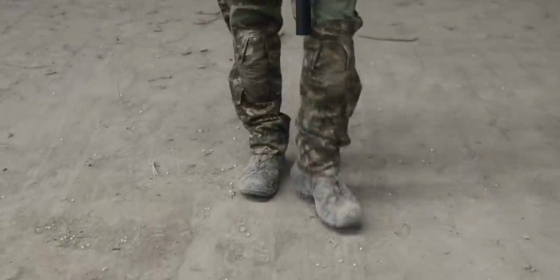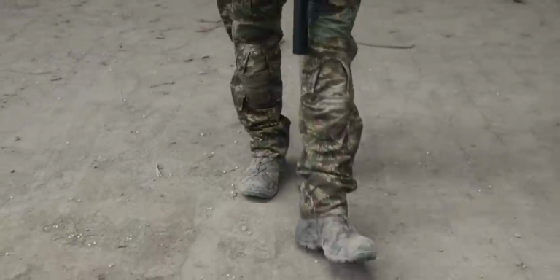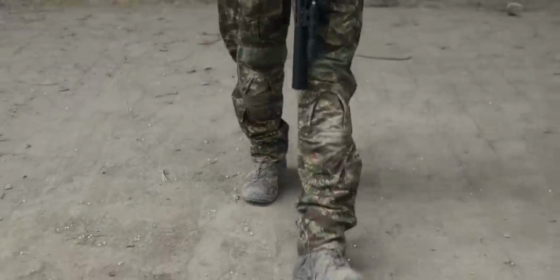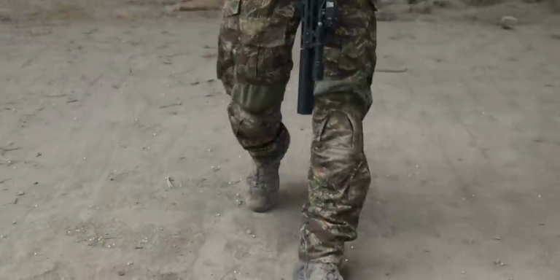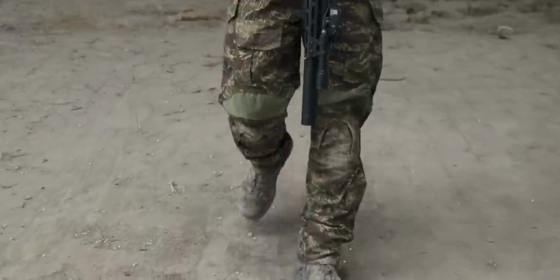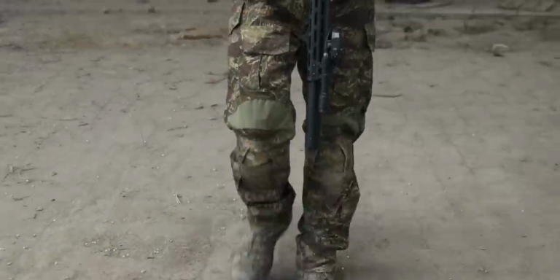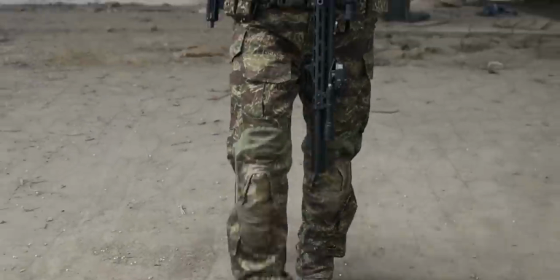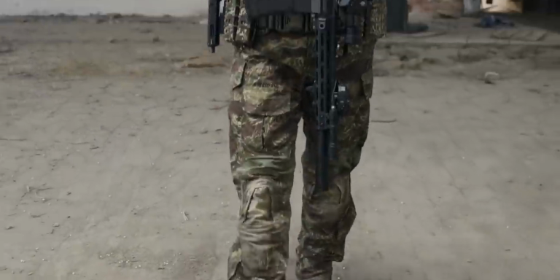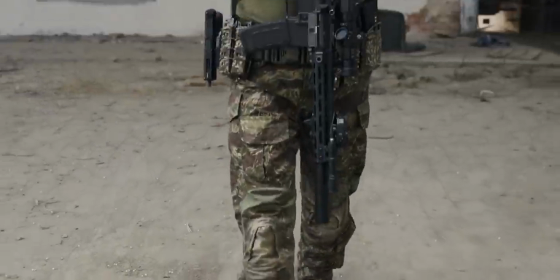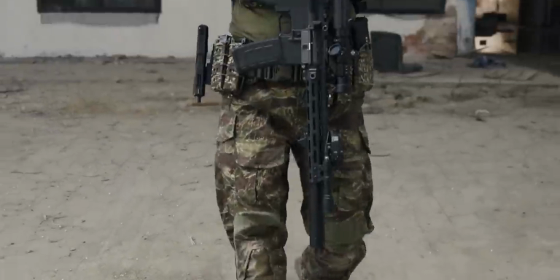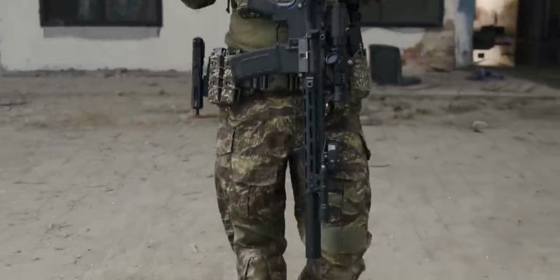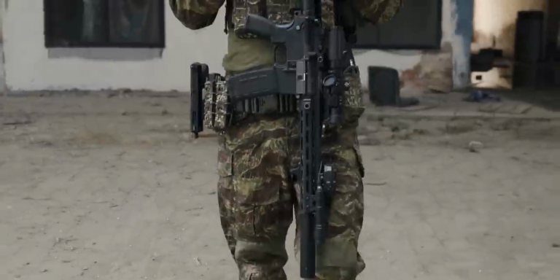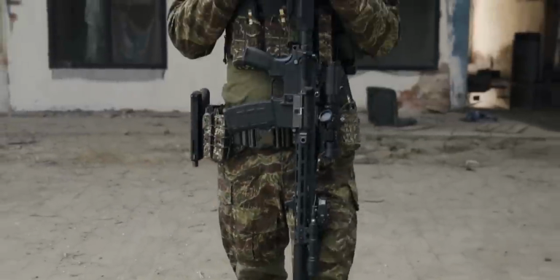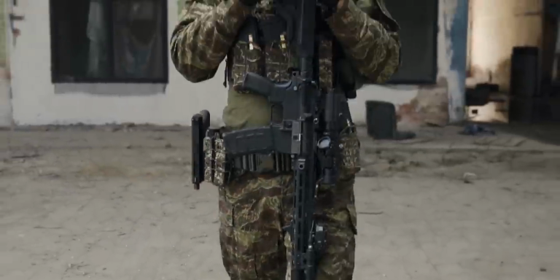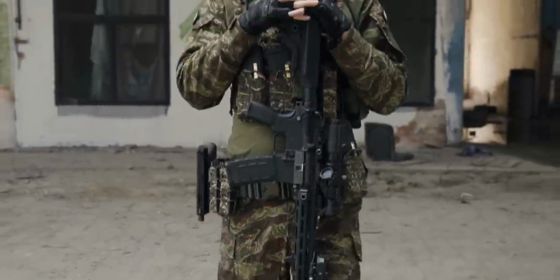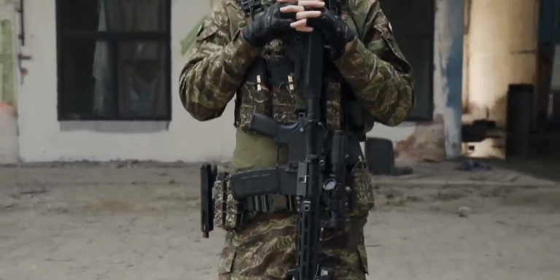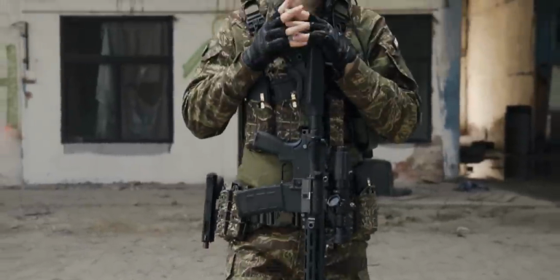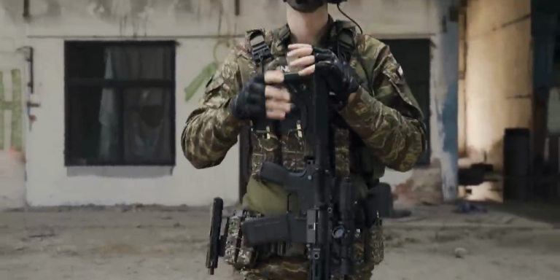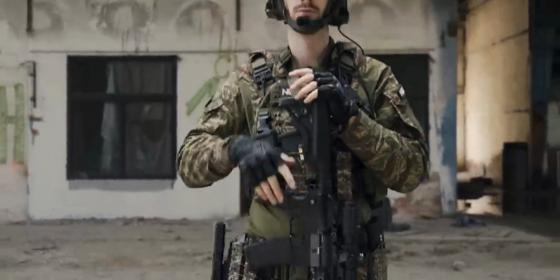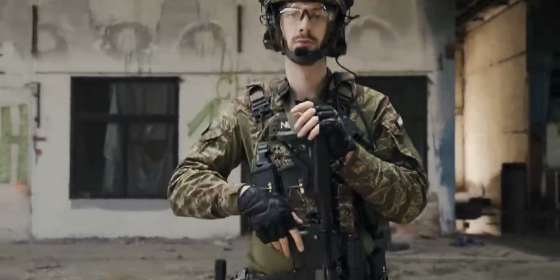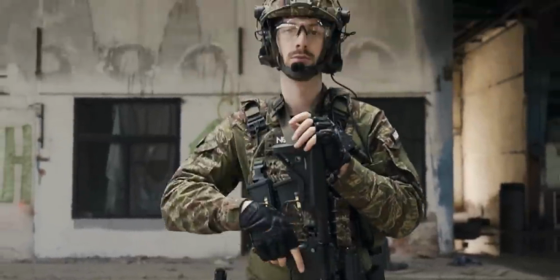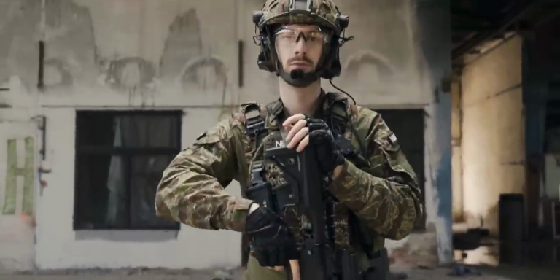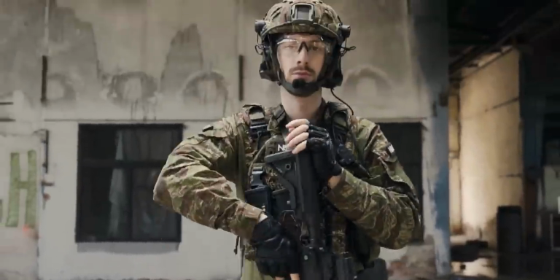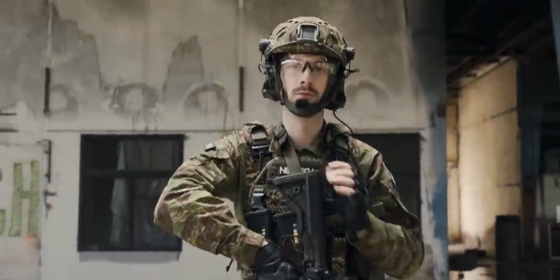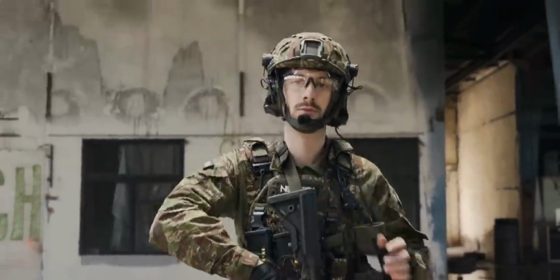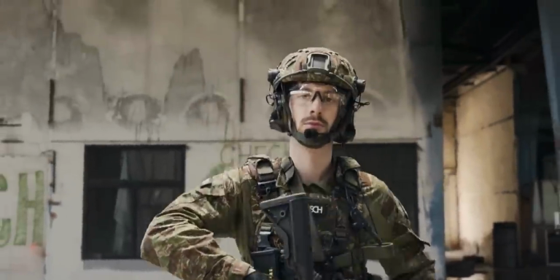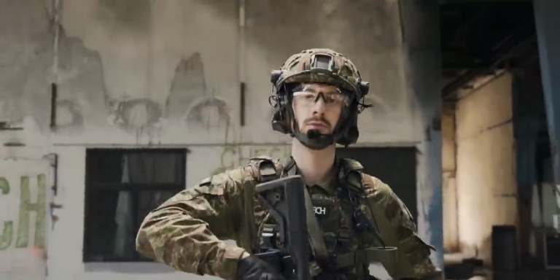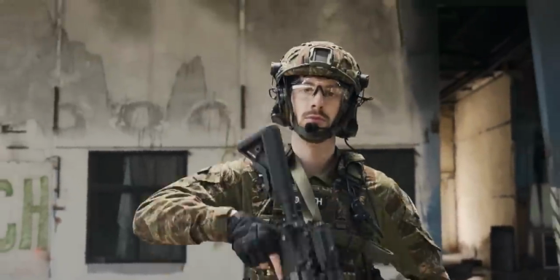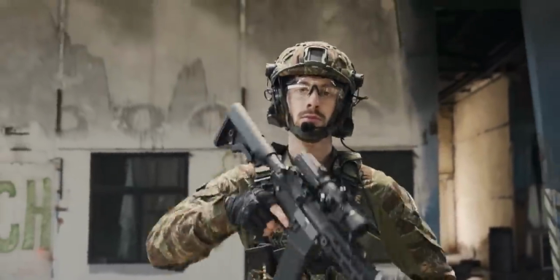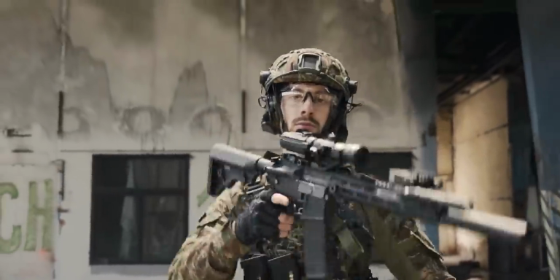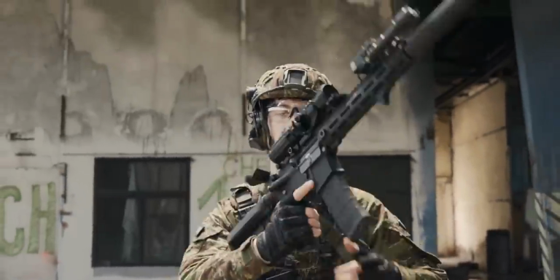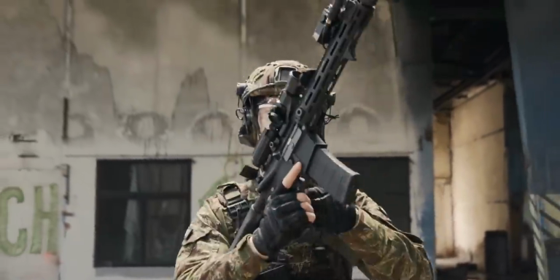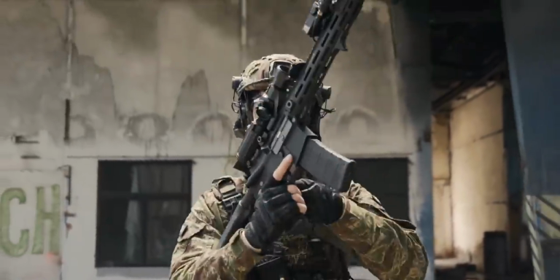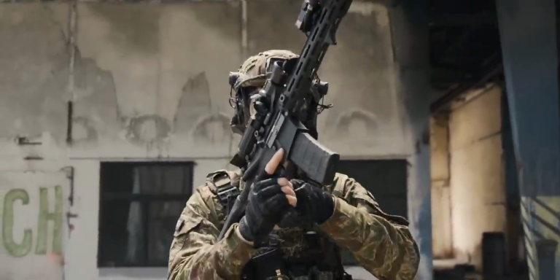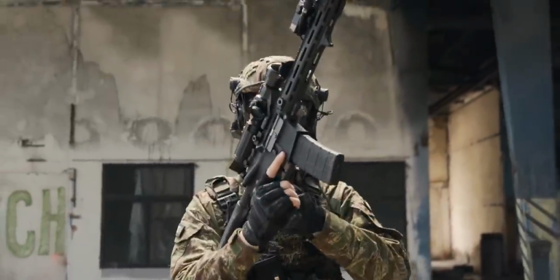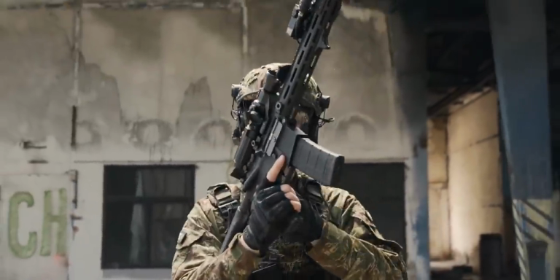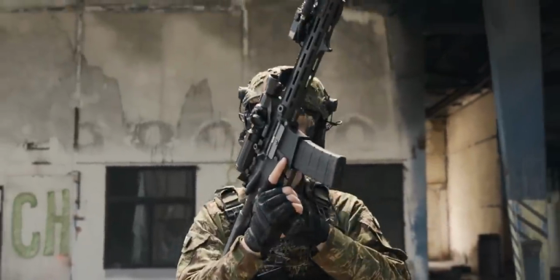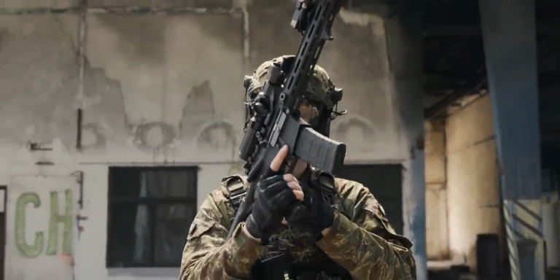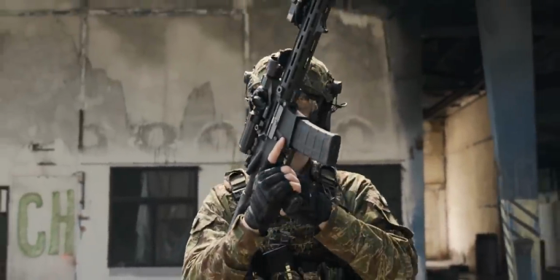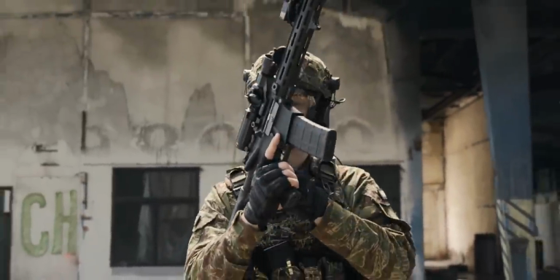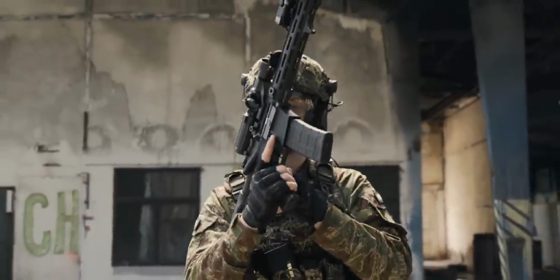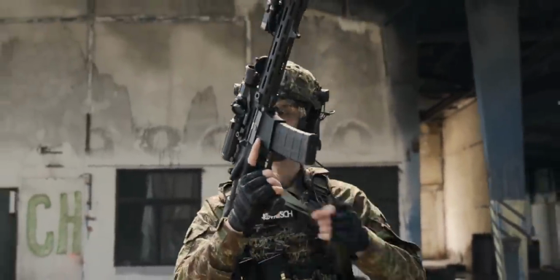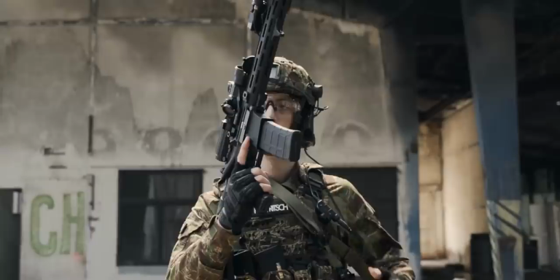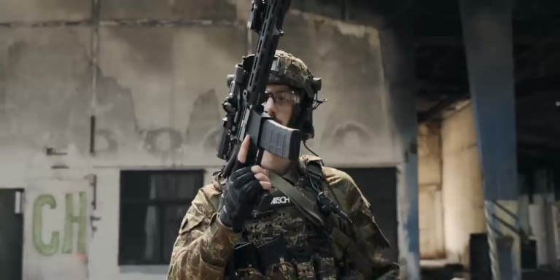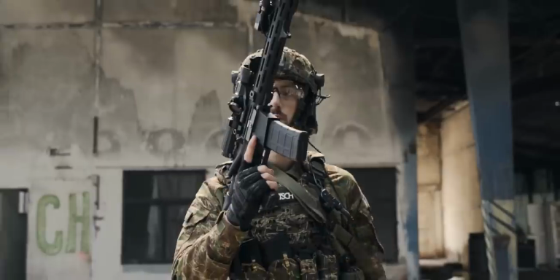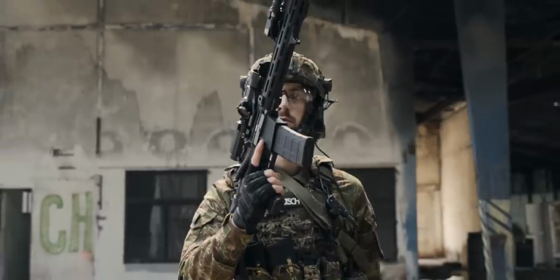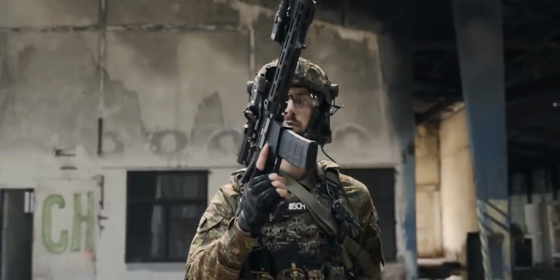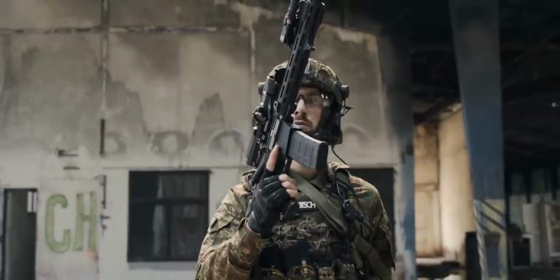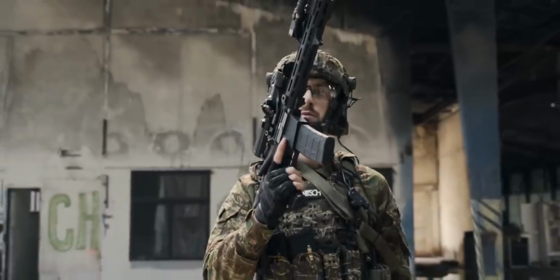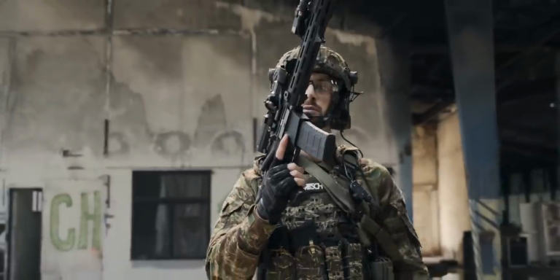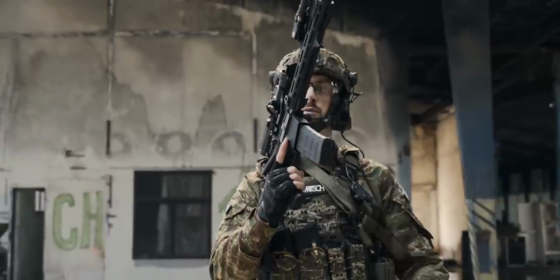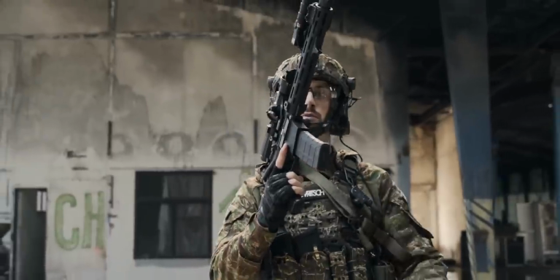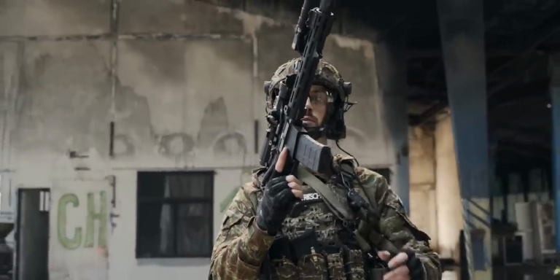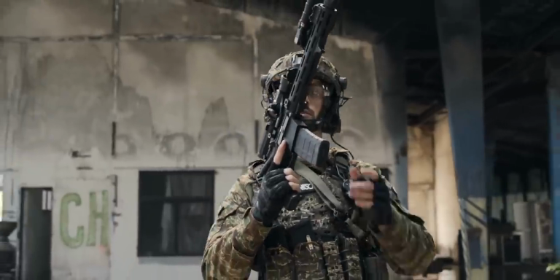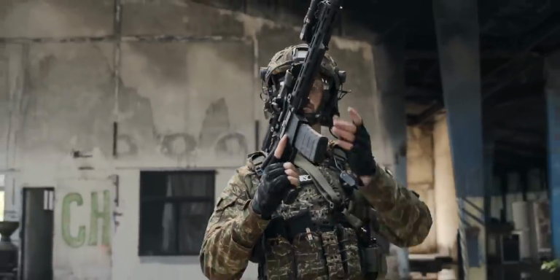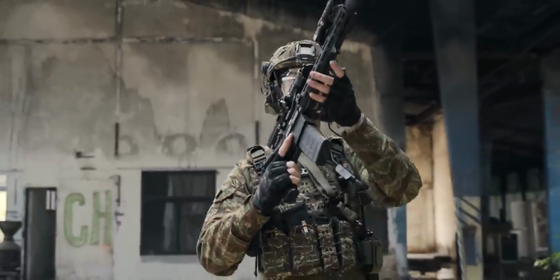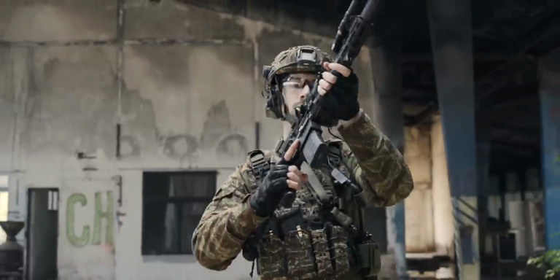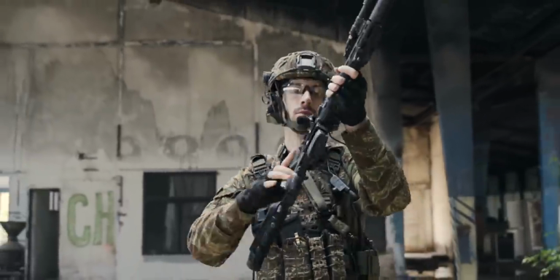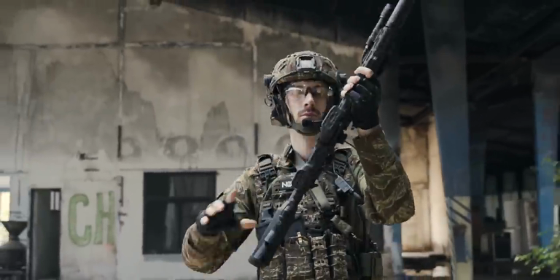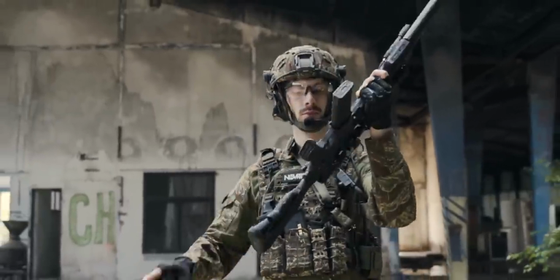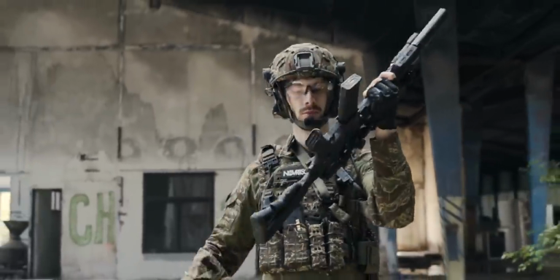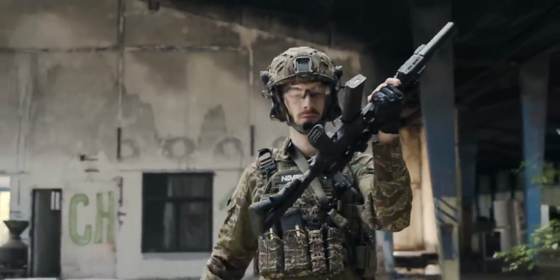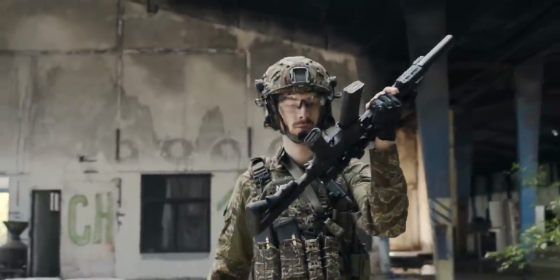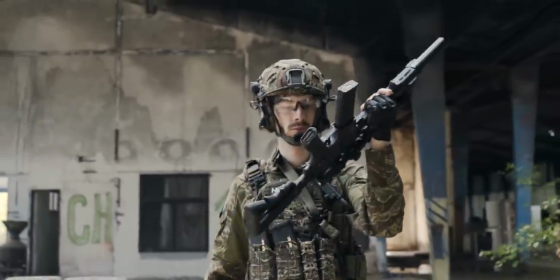This is the Novritsch SSR IV. The one gun for the most fun. The one gun that can do it all.